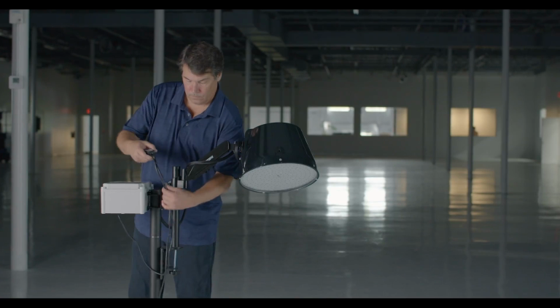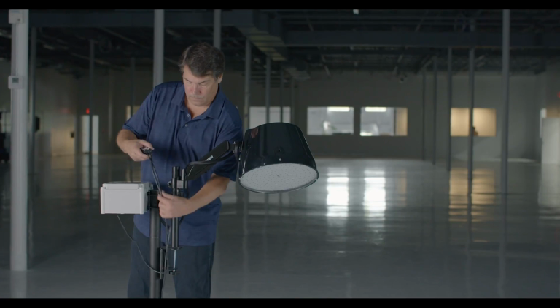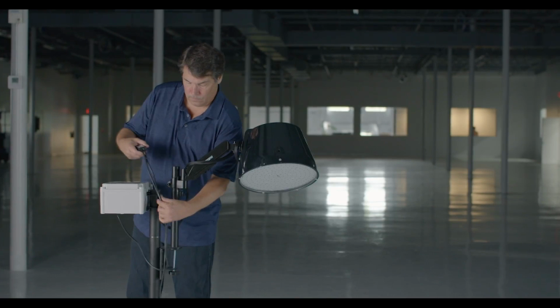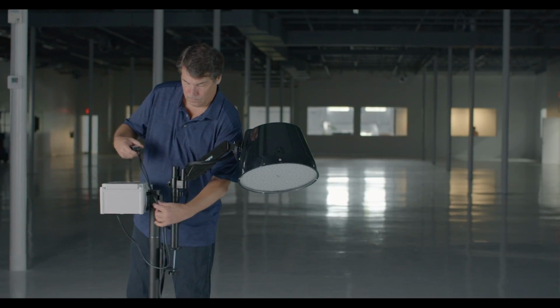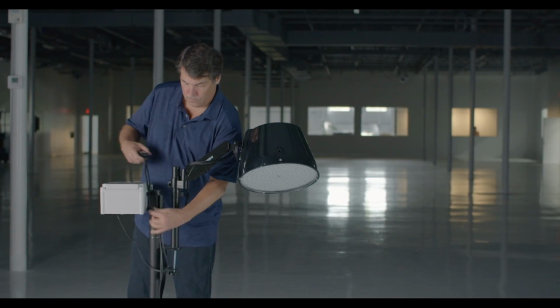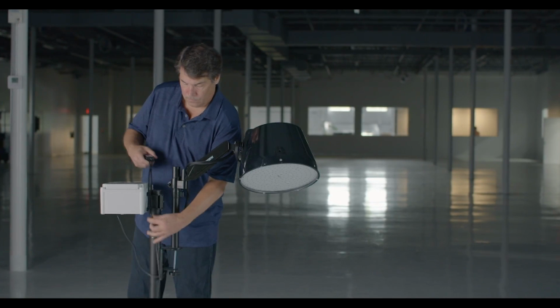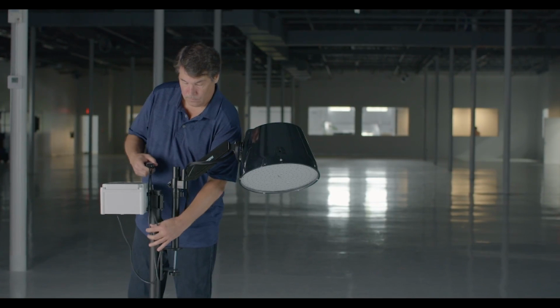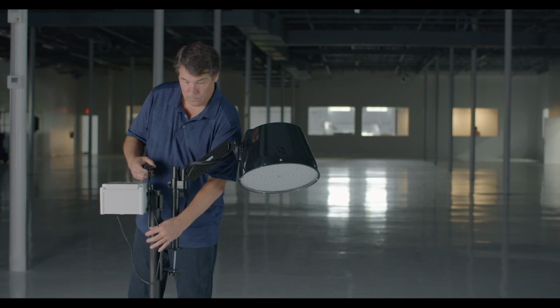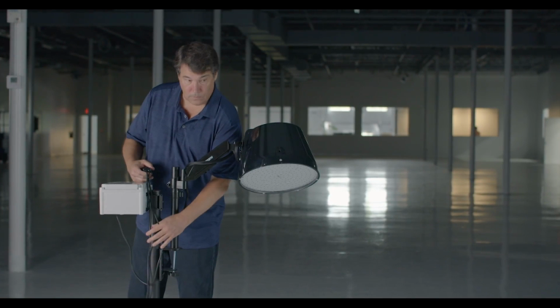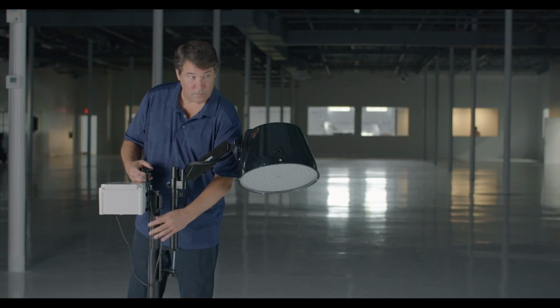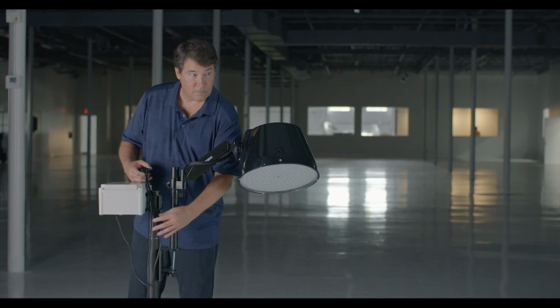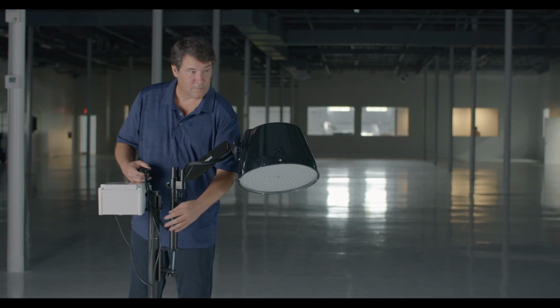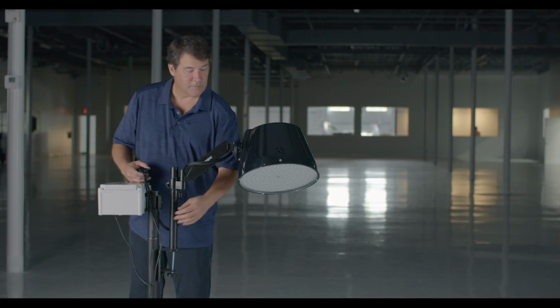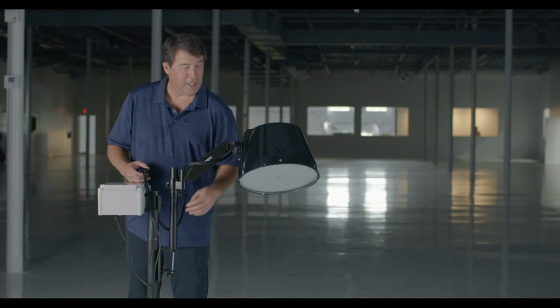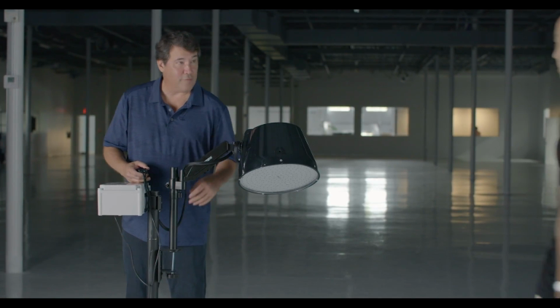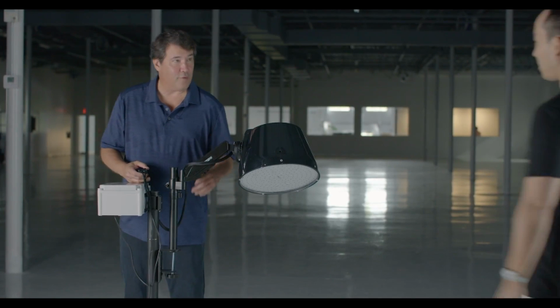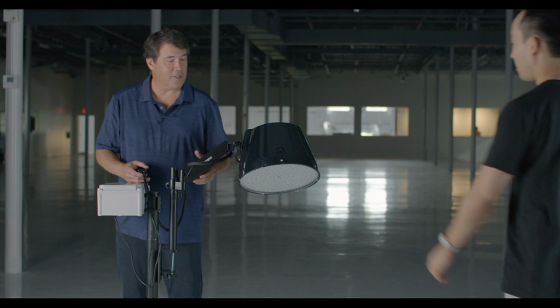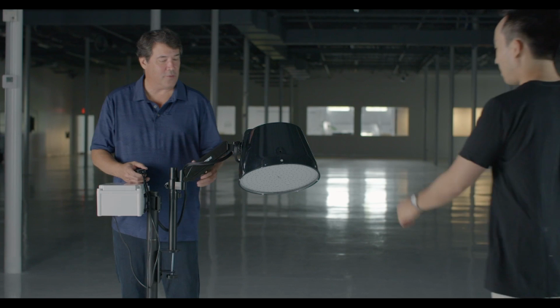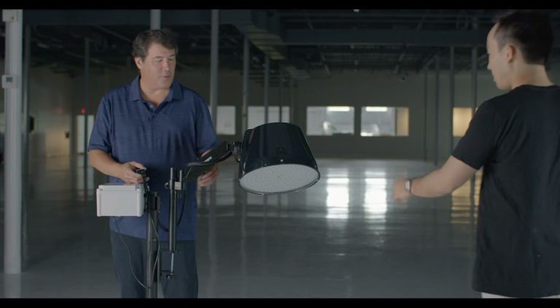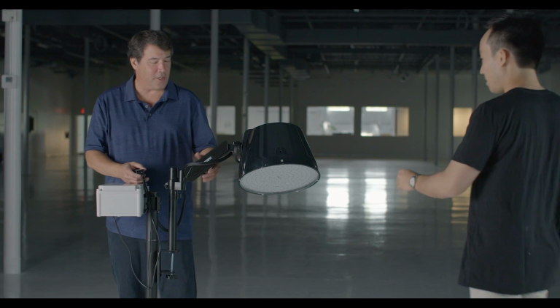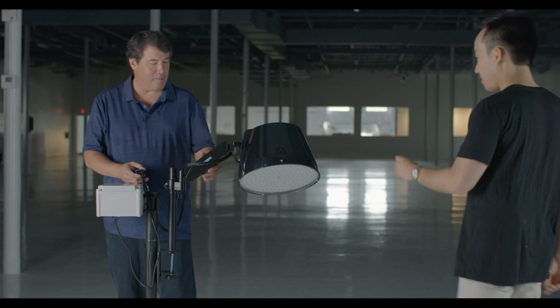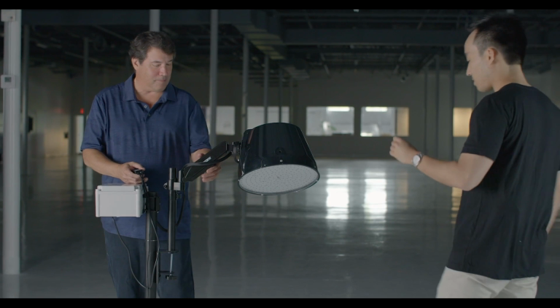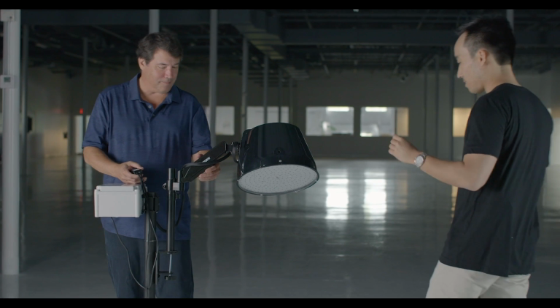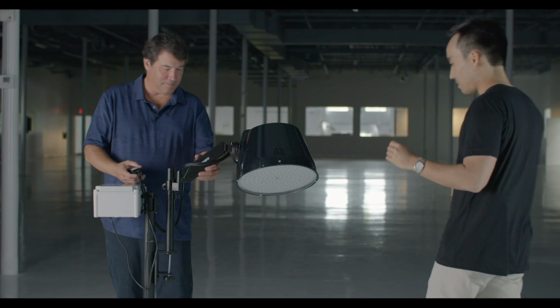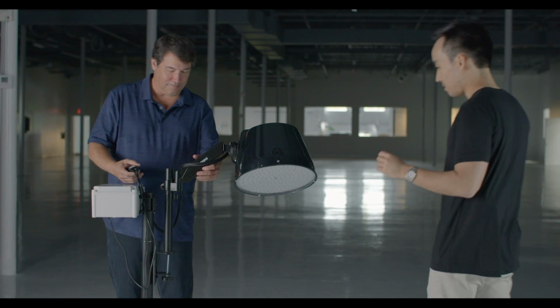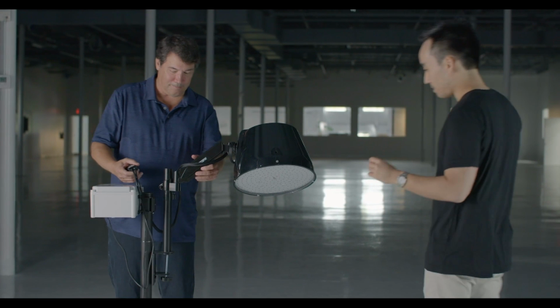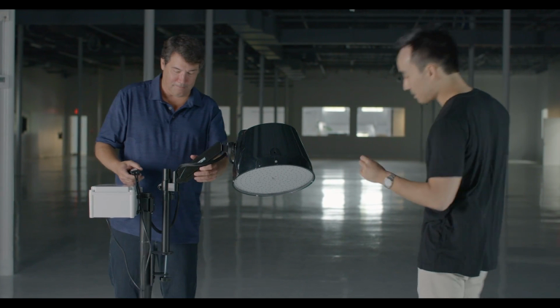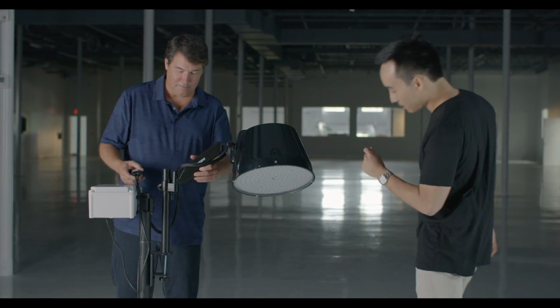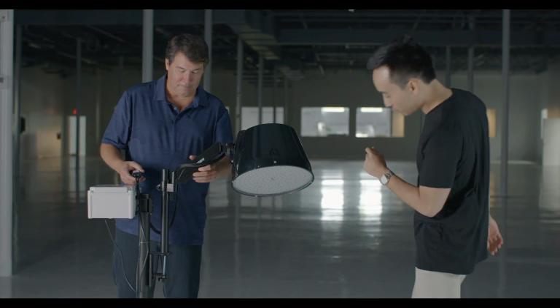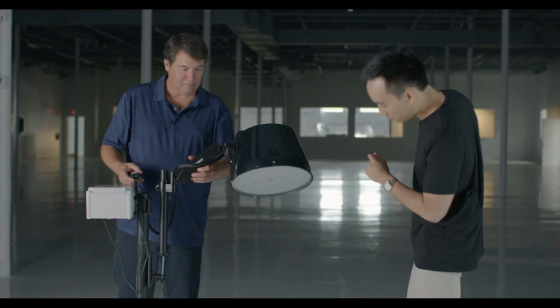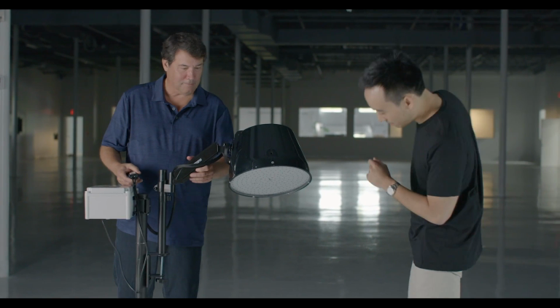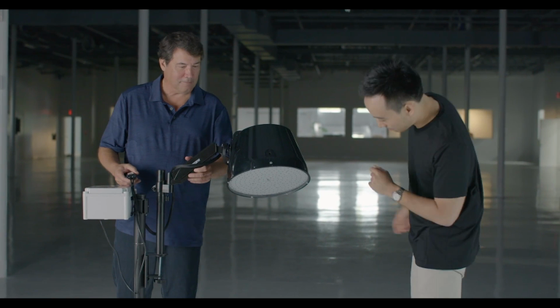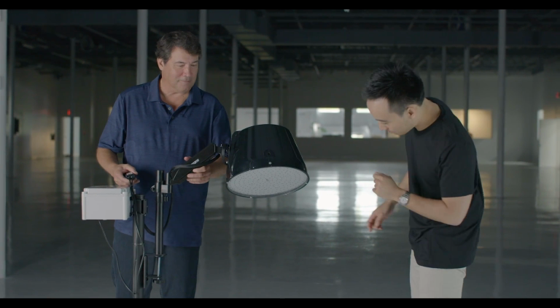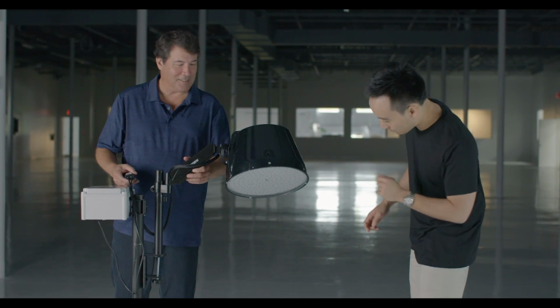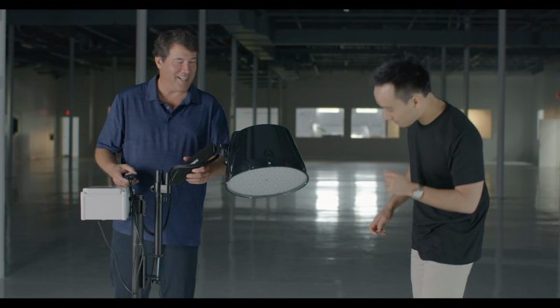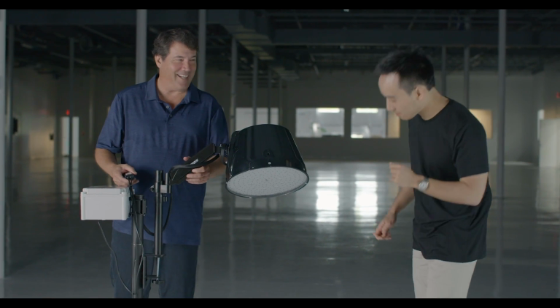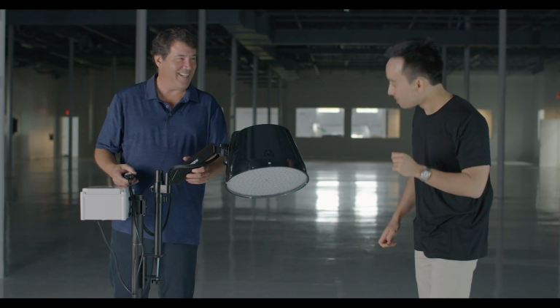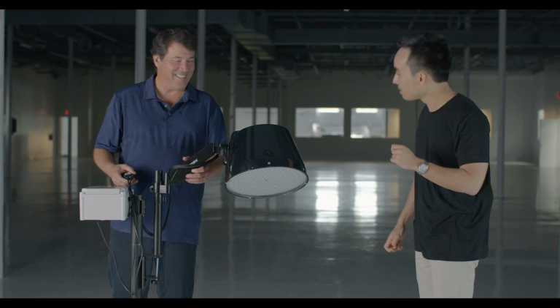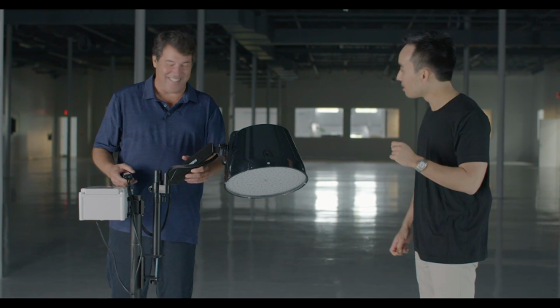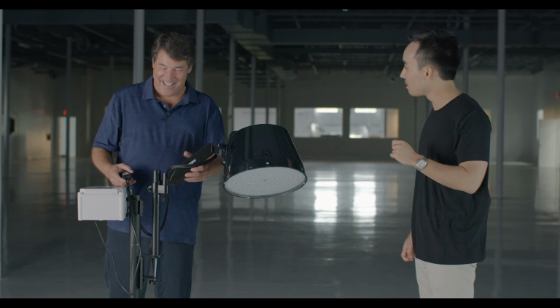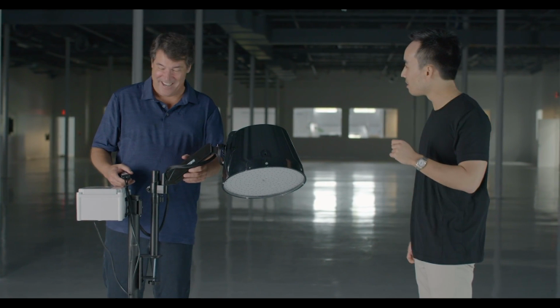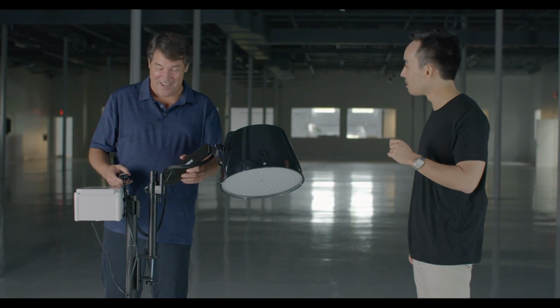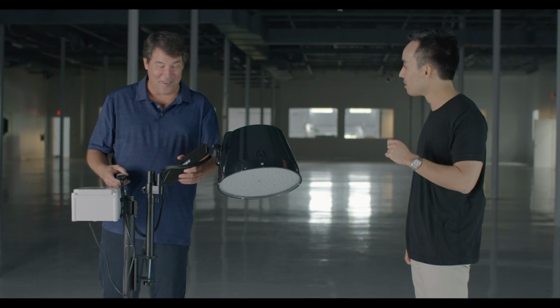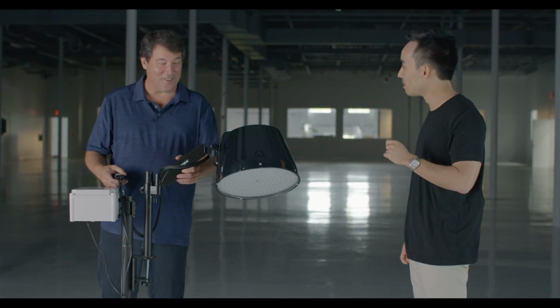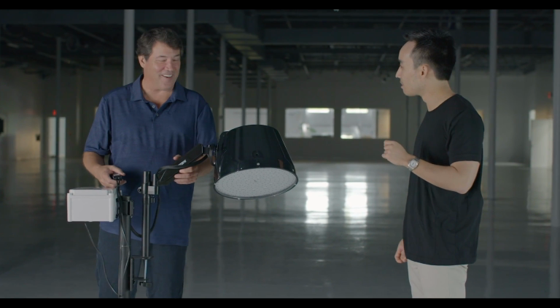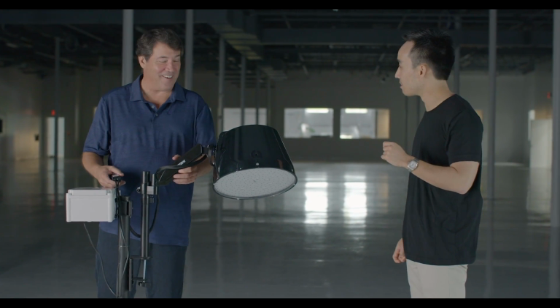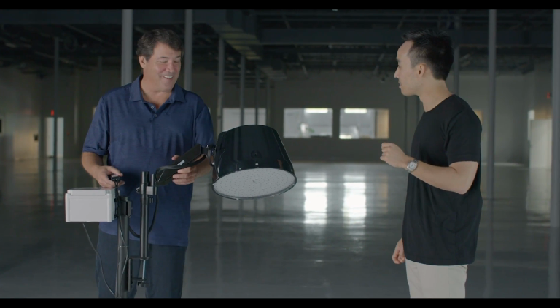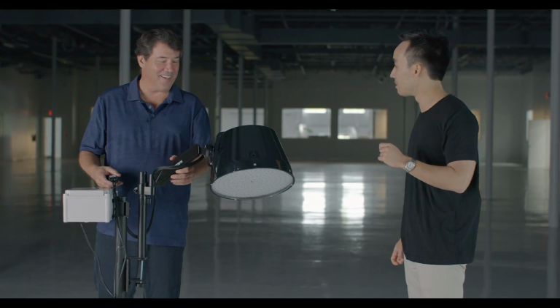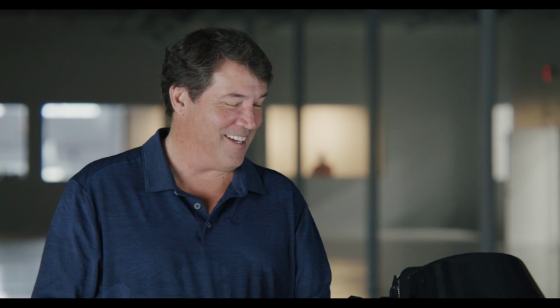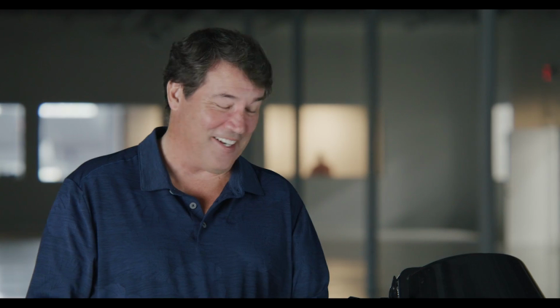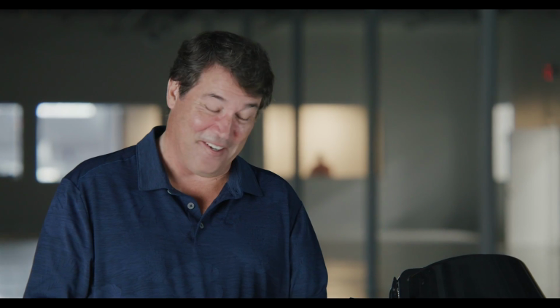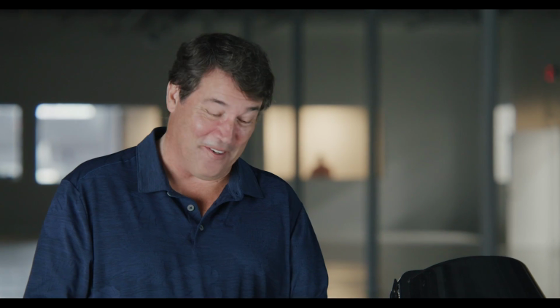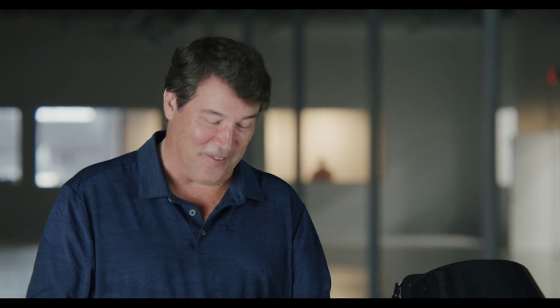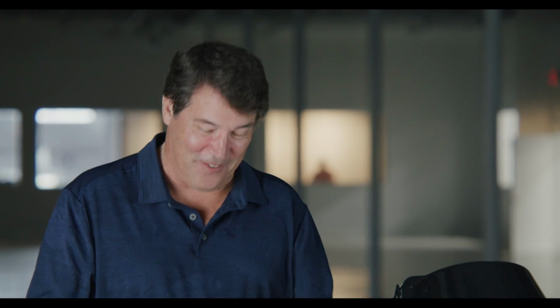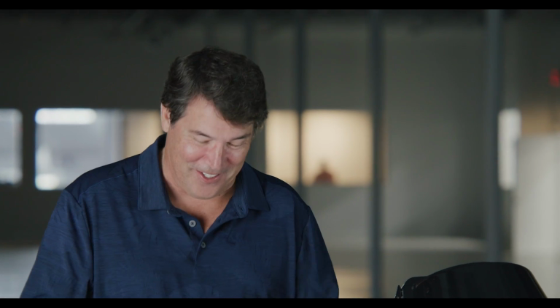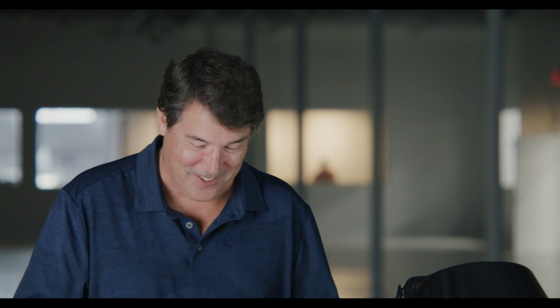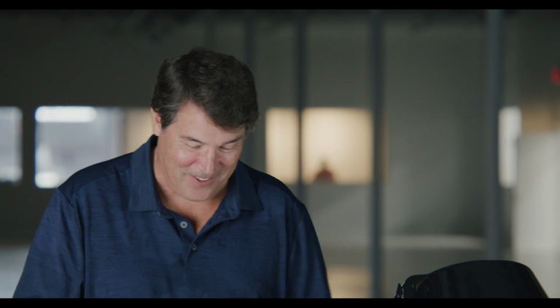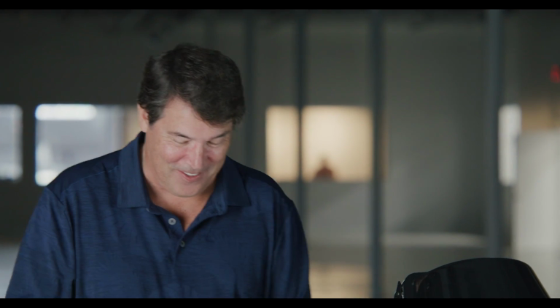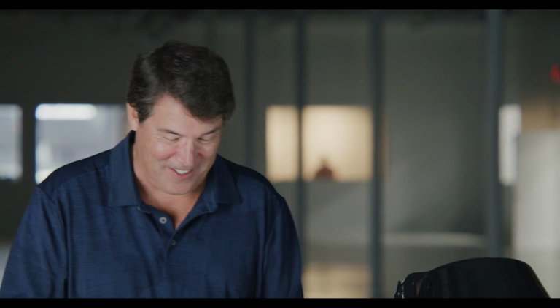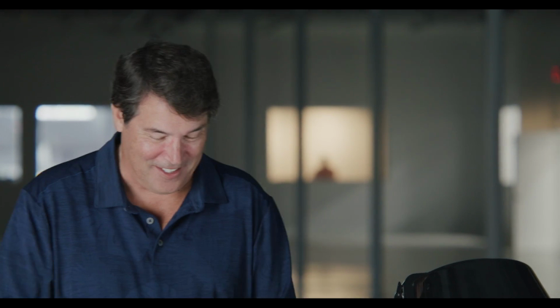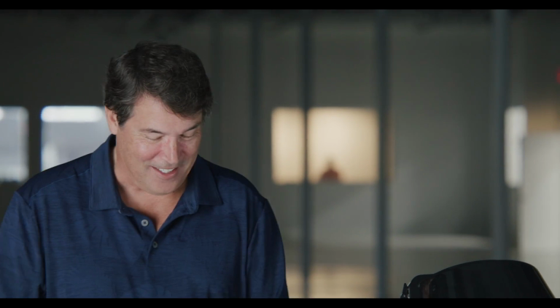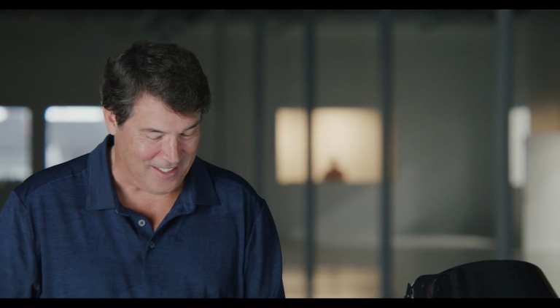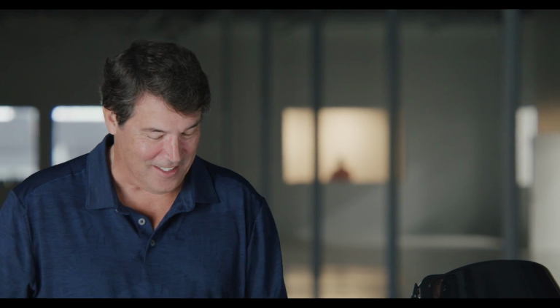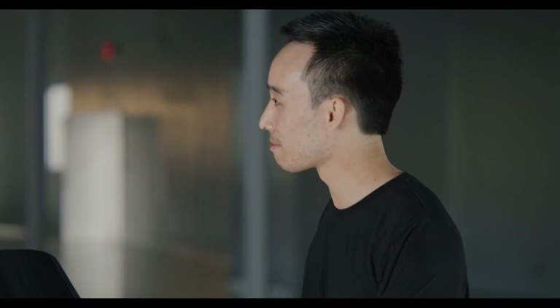Hey, Scott. Hey, France. What's up? Nice hair dryer. It's not a hair dryer. It's not? No. So what is it?